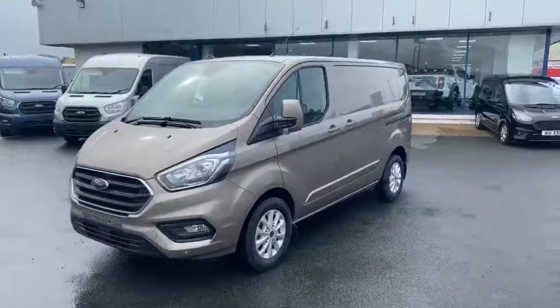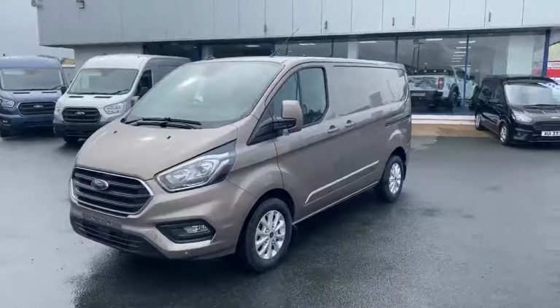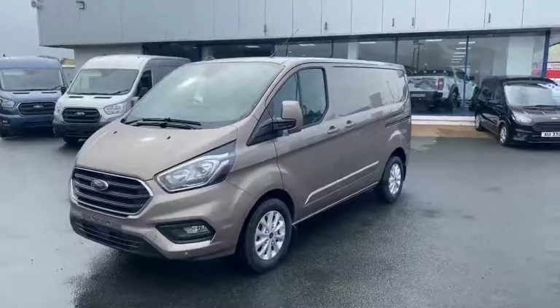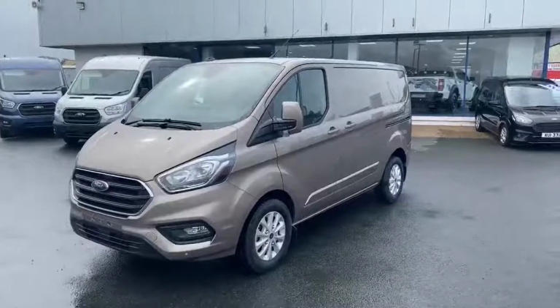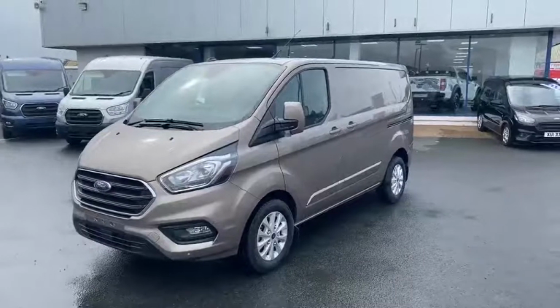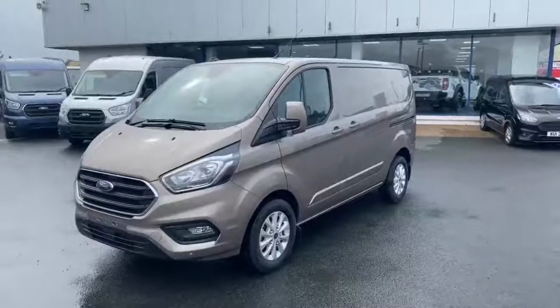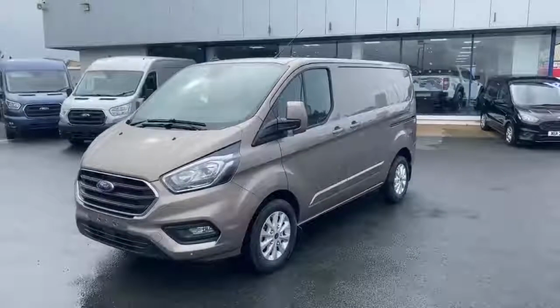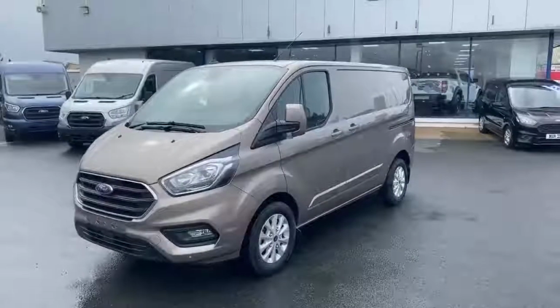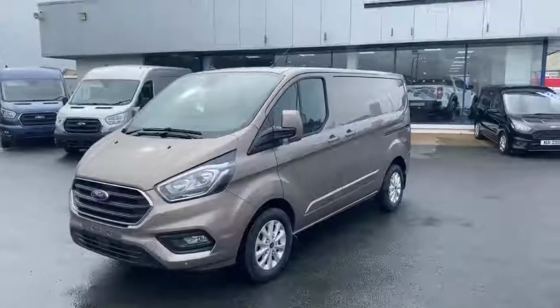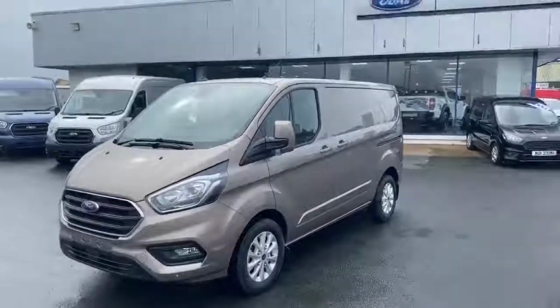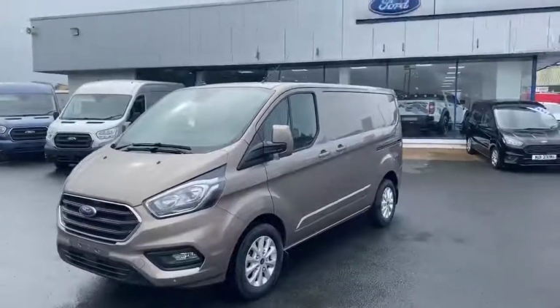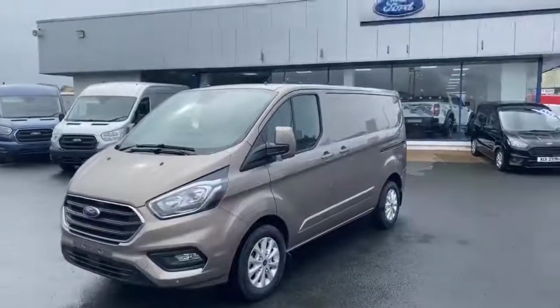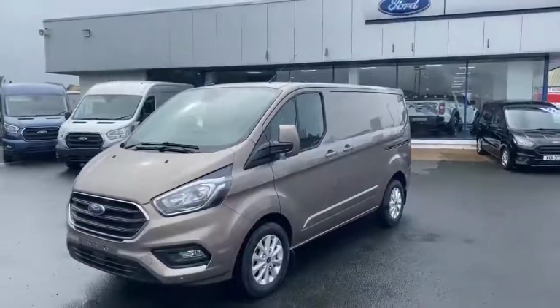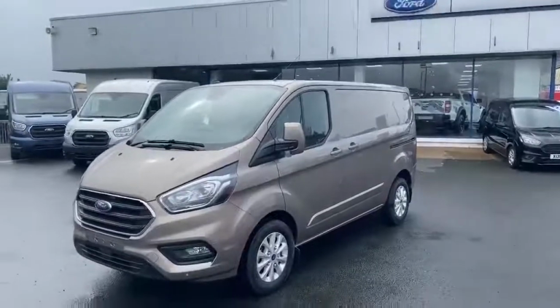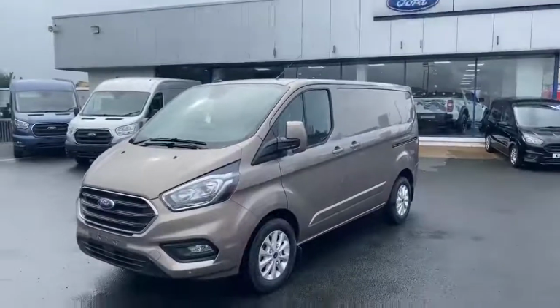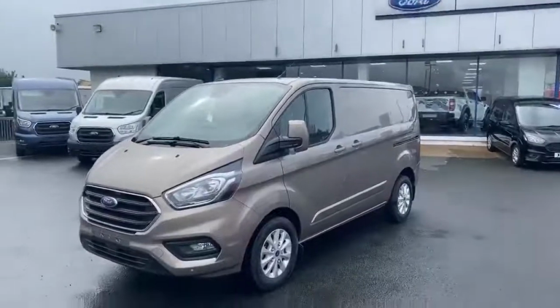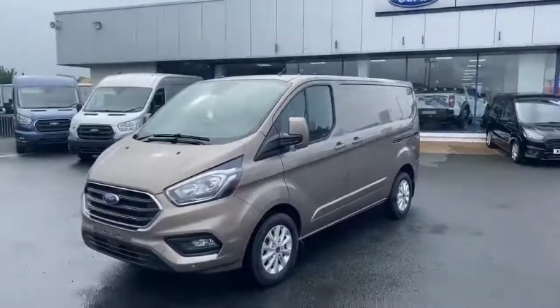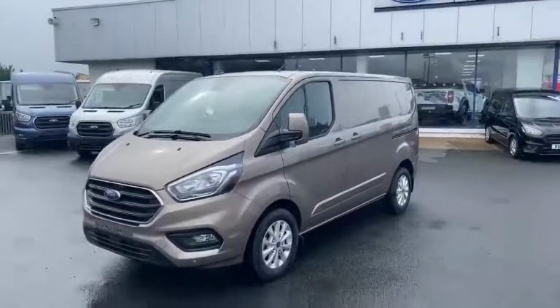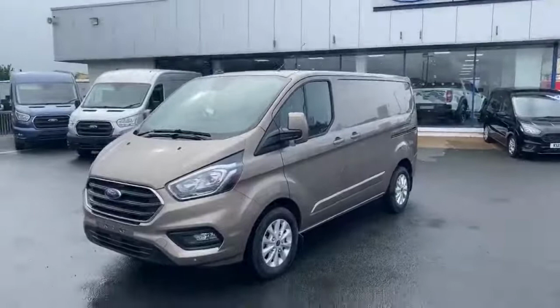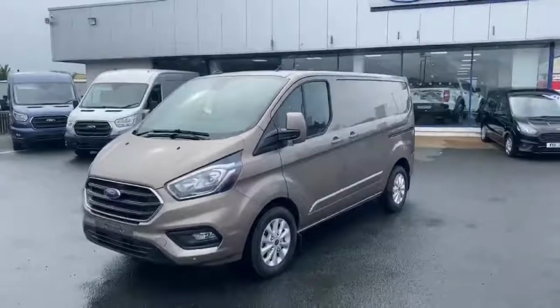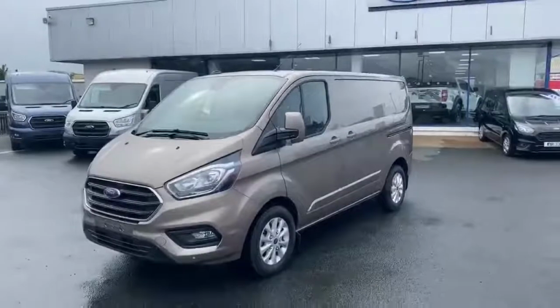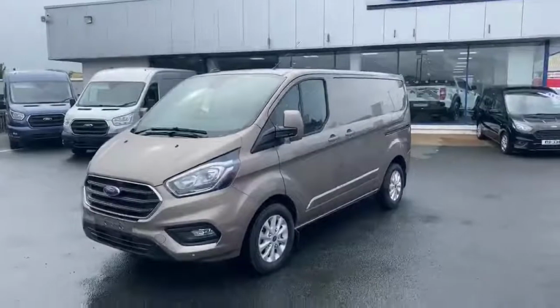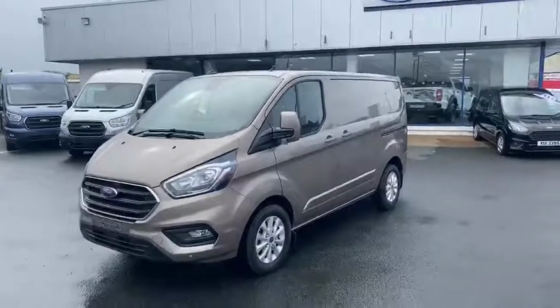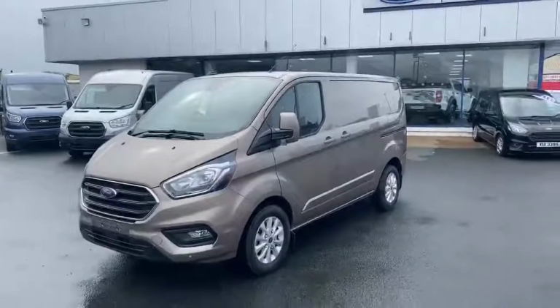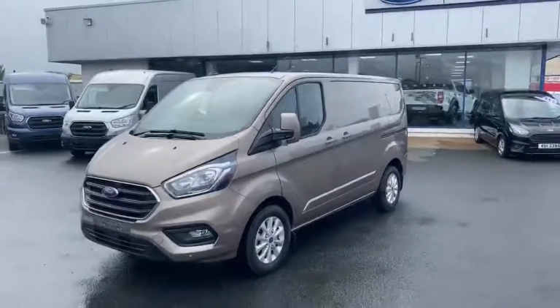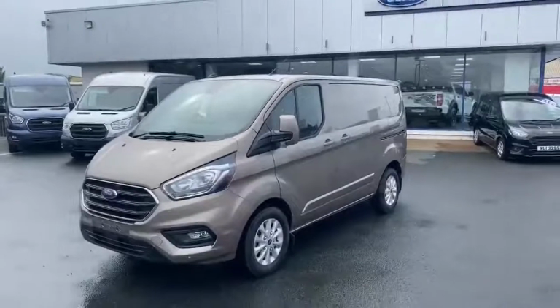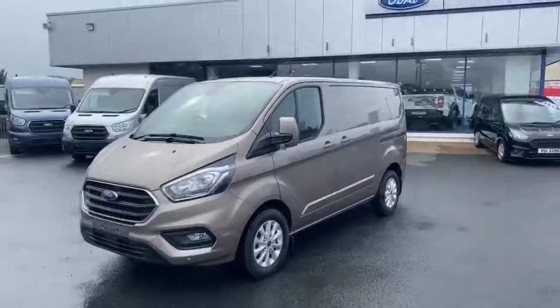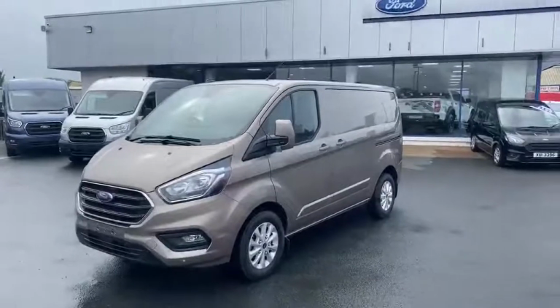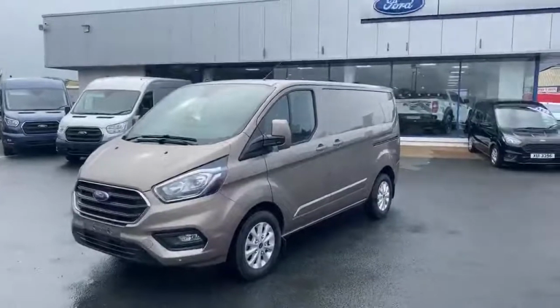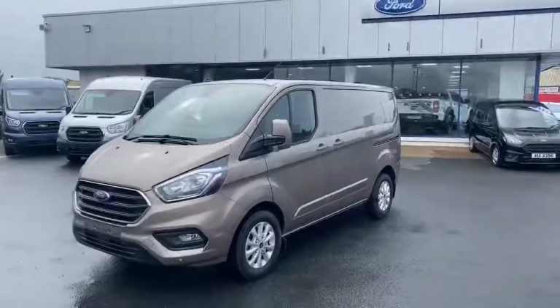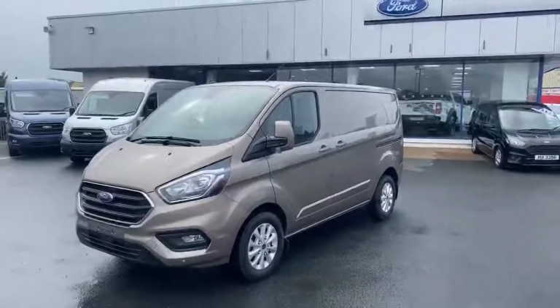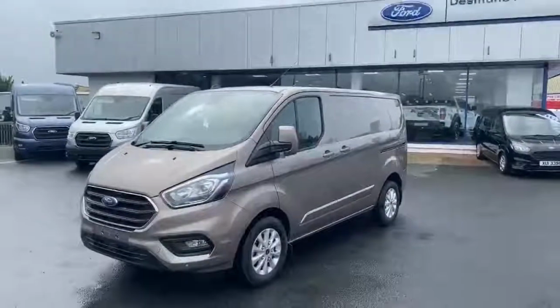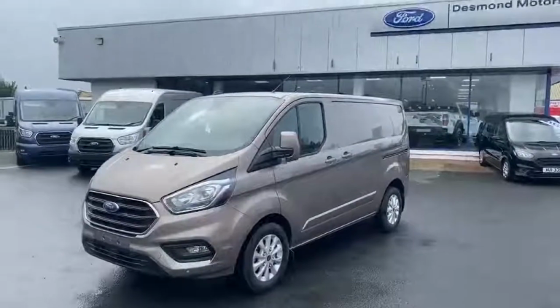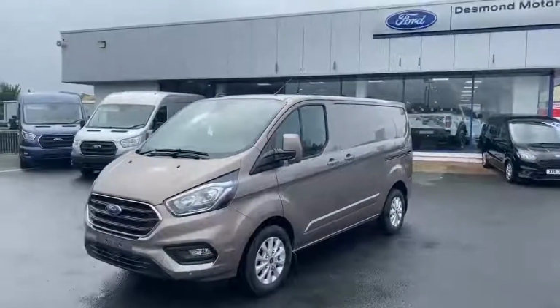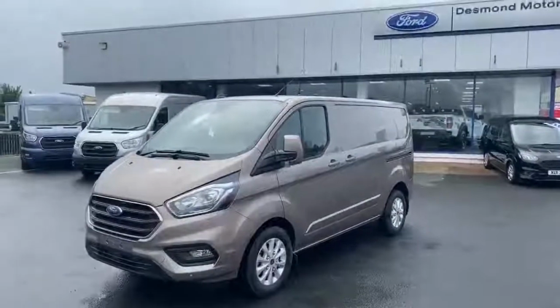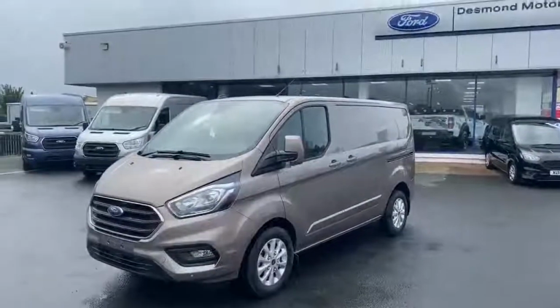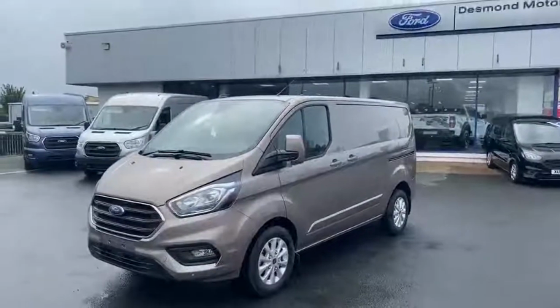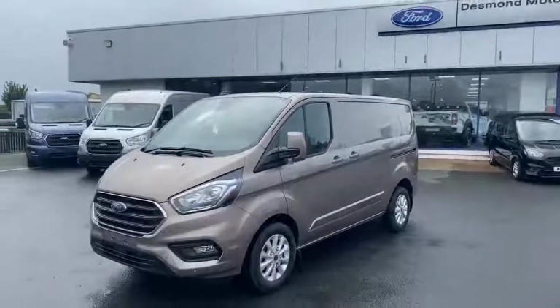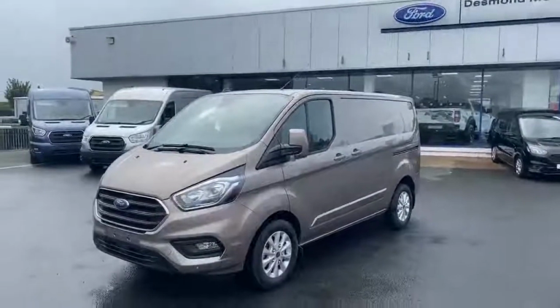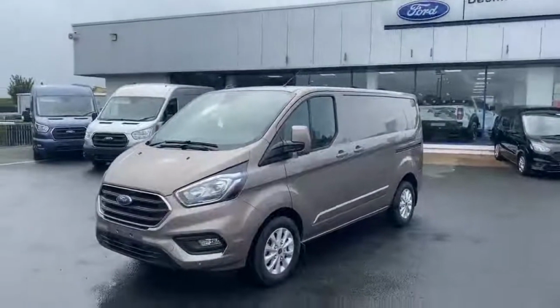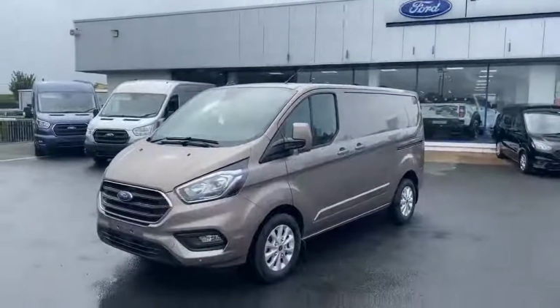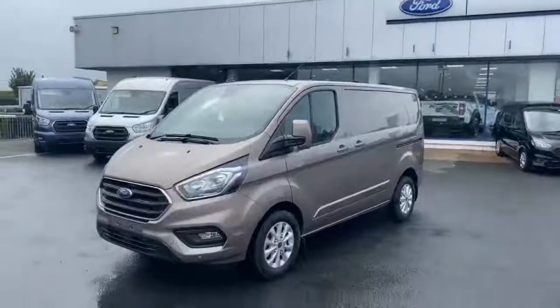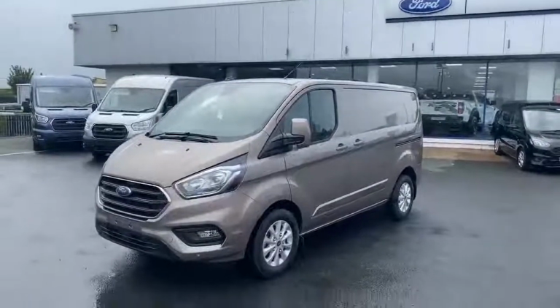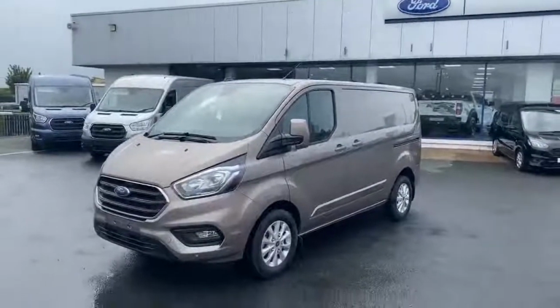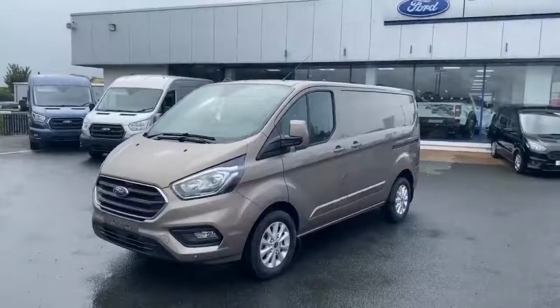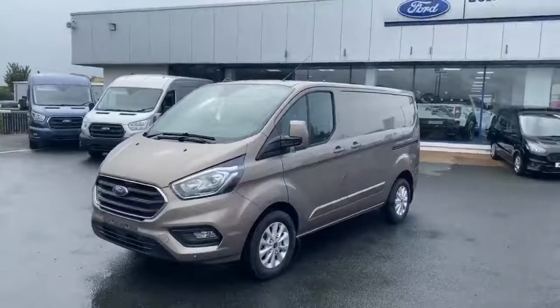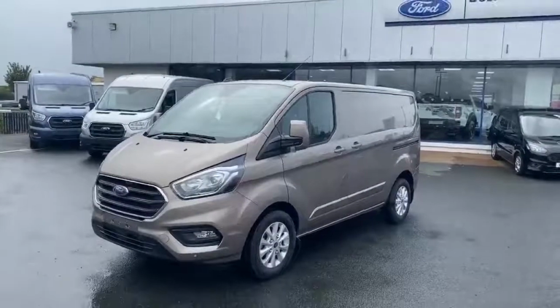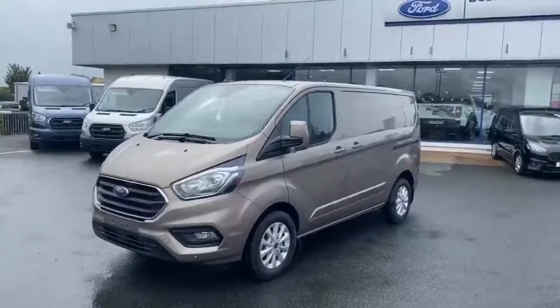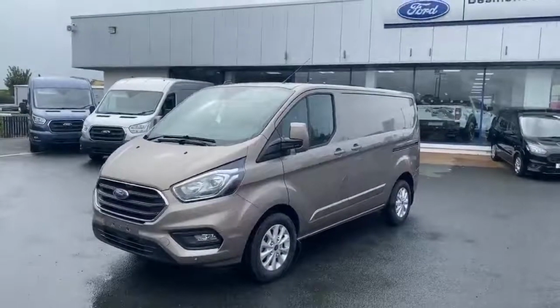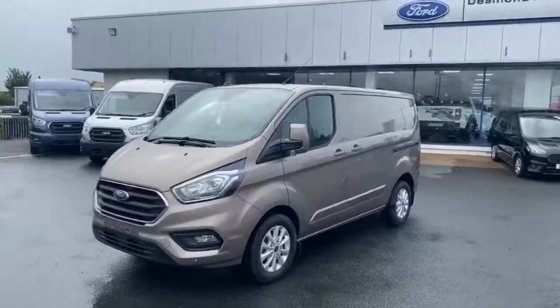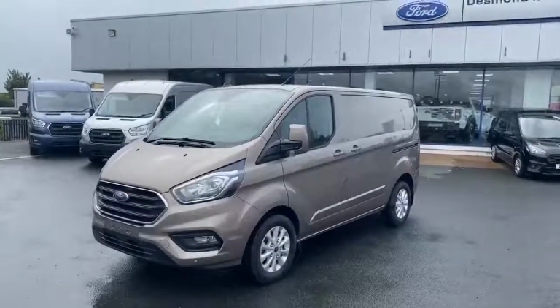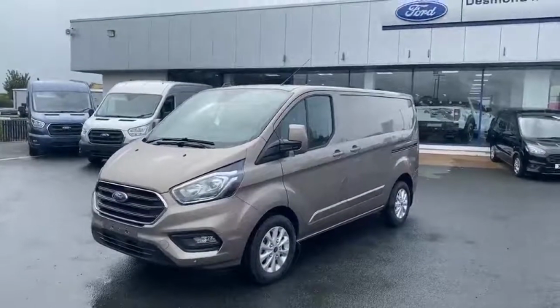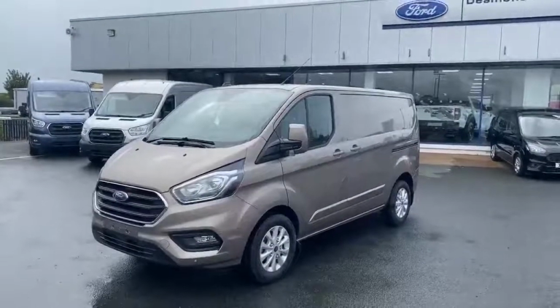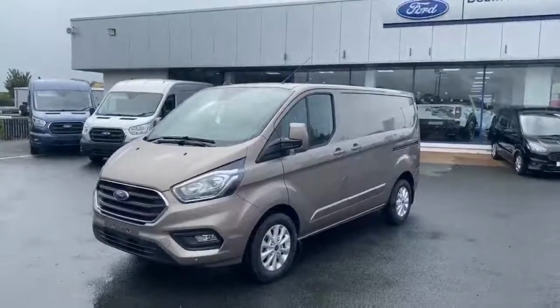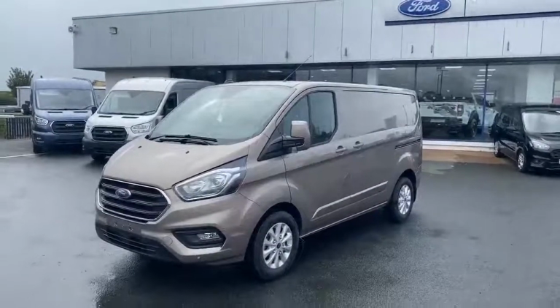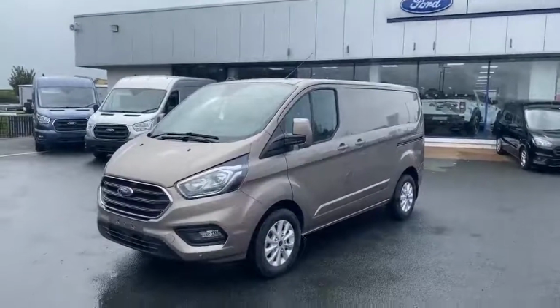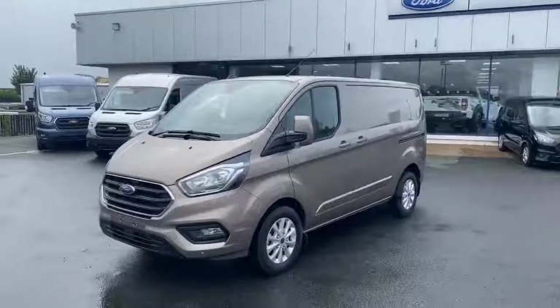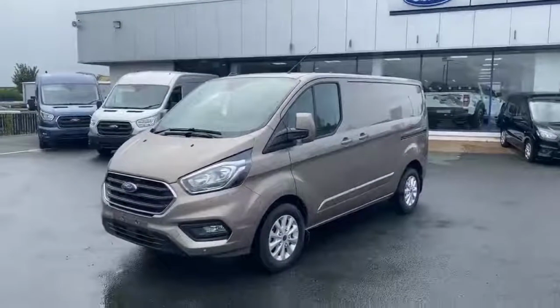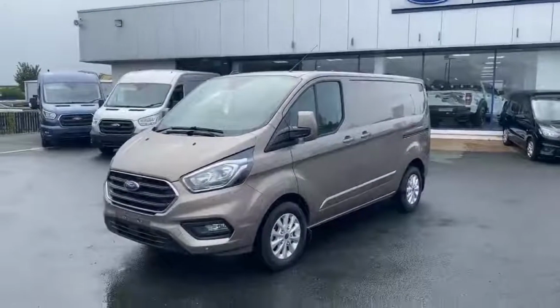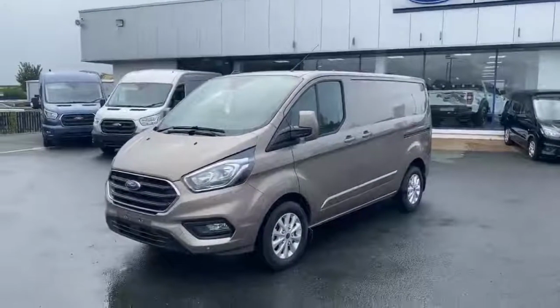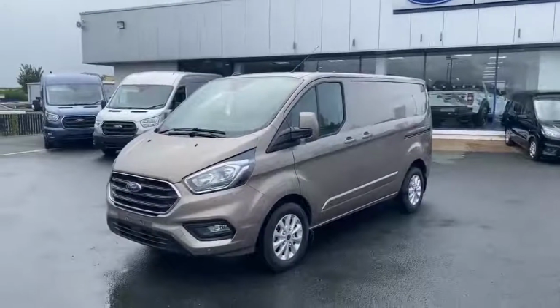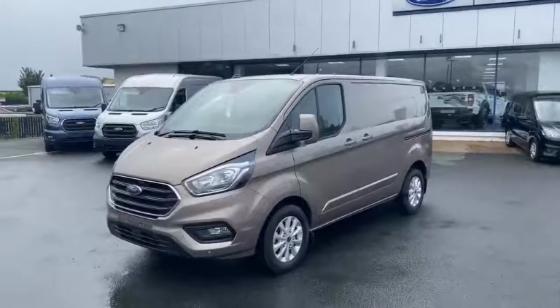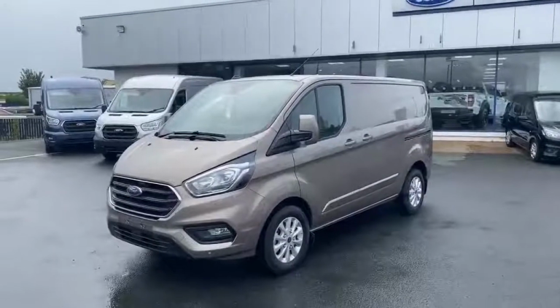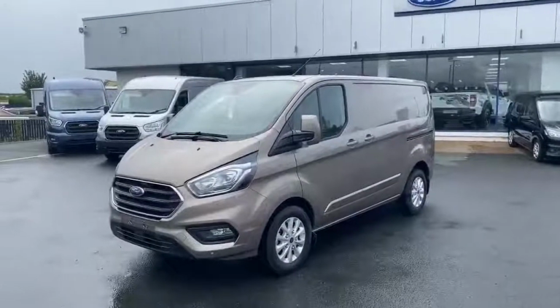Hi there, it's Owen from Desmond Motors here, and today I'm going to take you around this Transit Custom and tell you five things you might not have known about it.